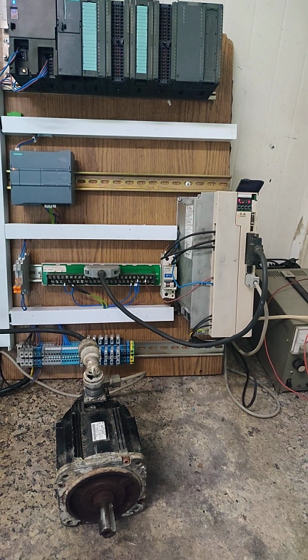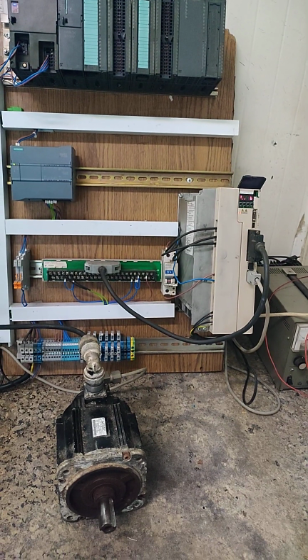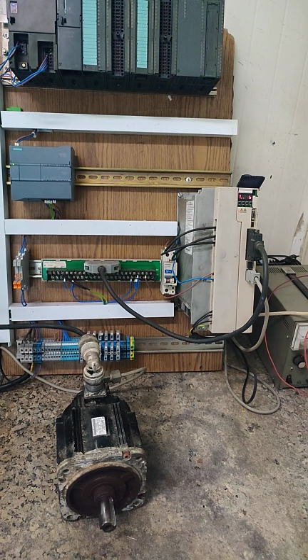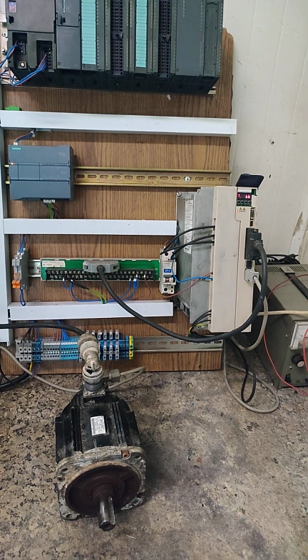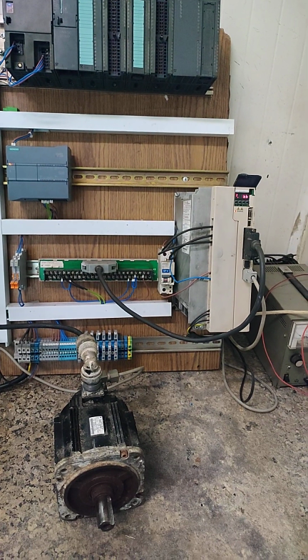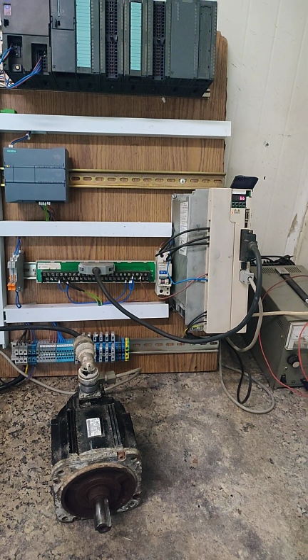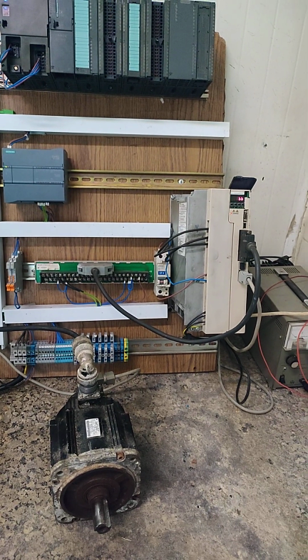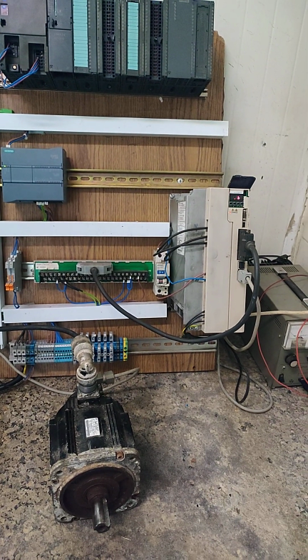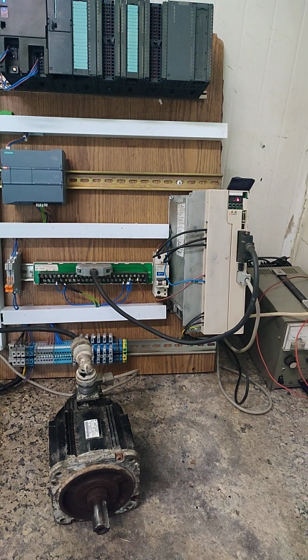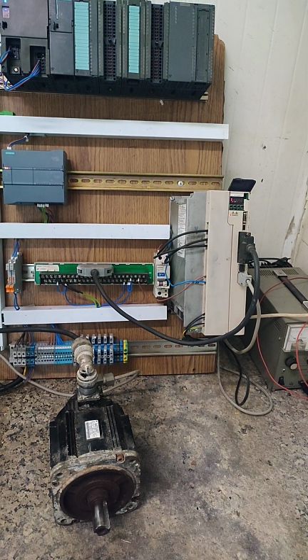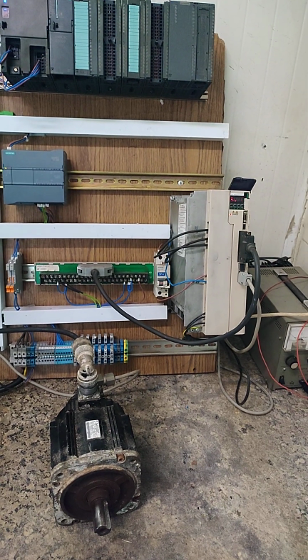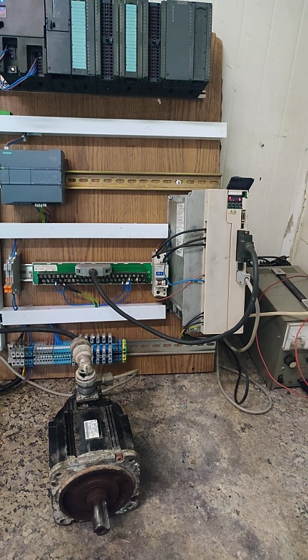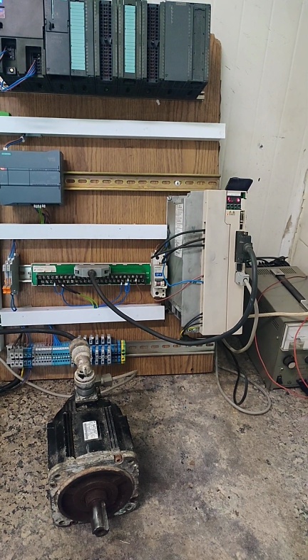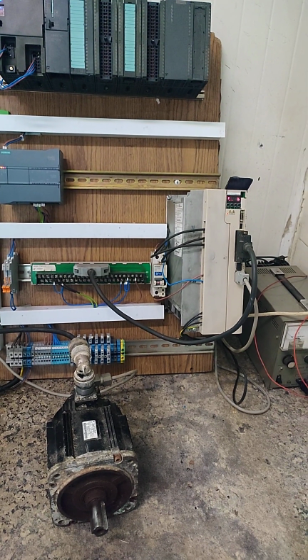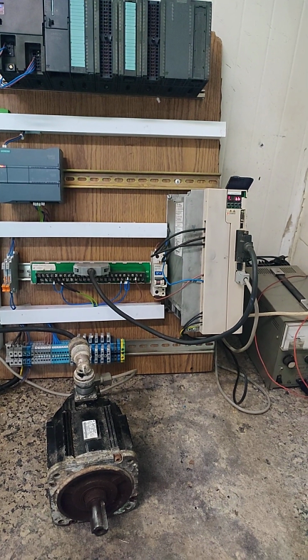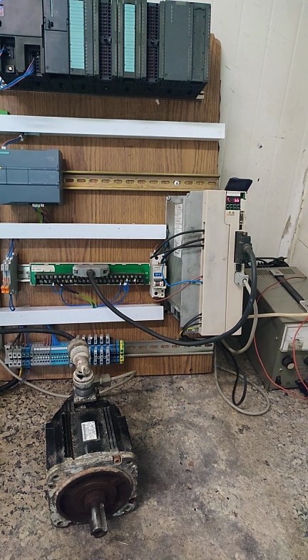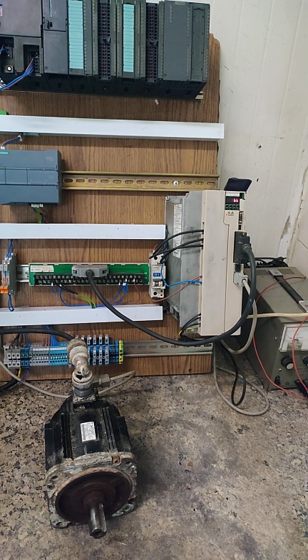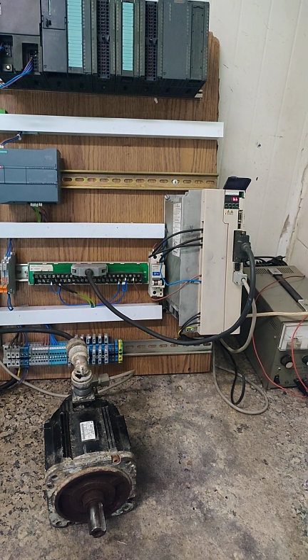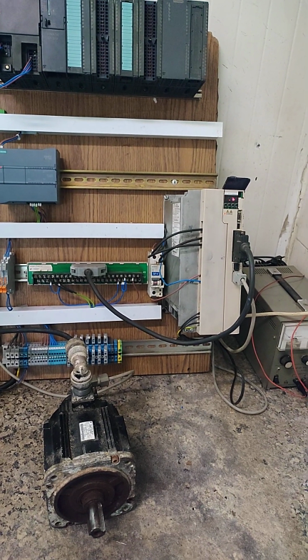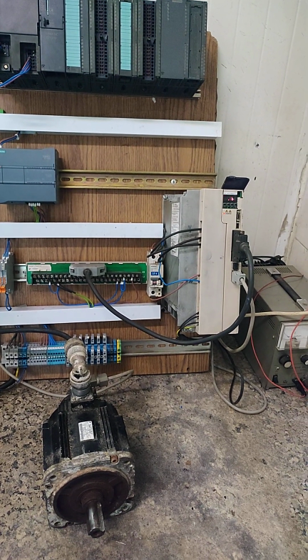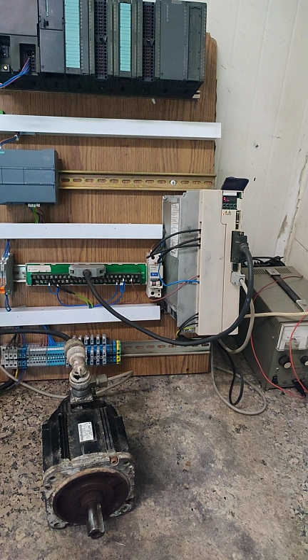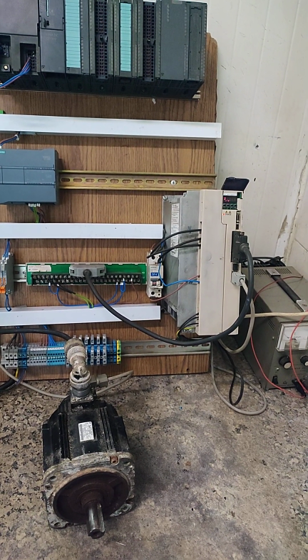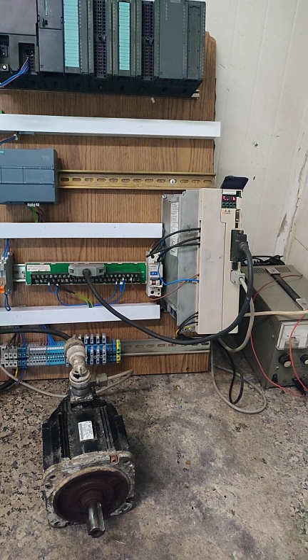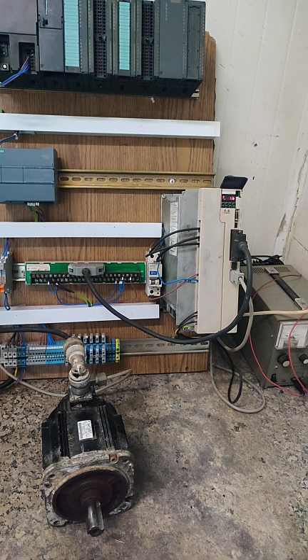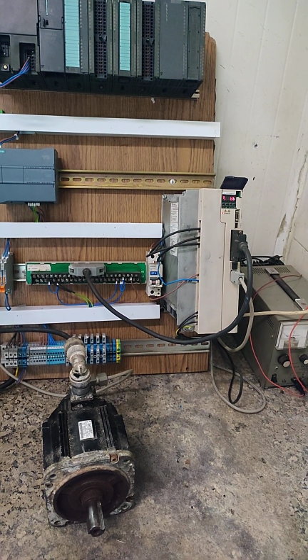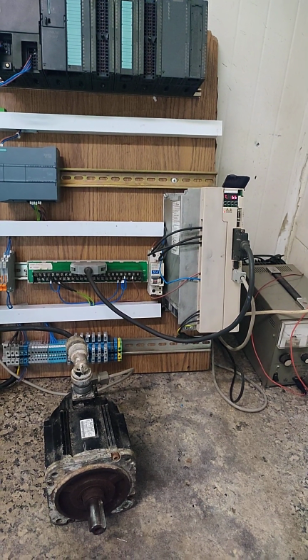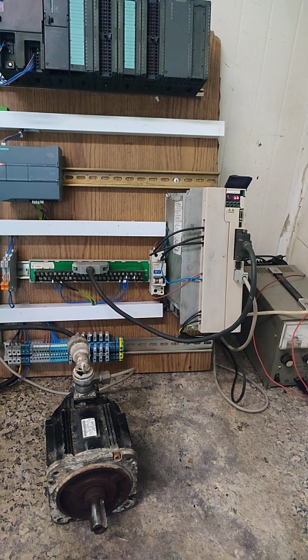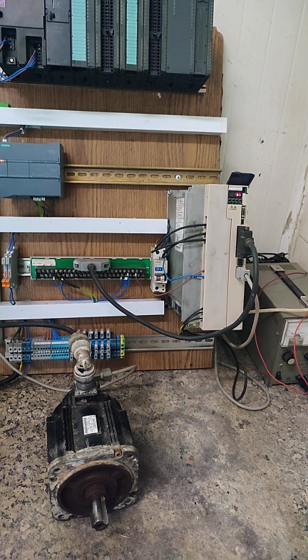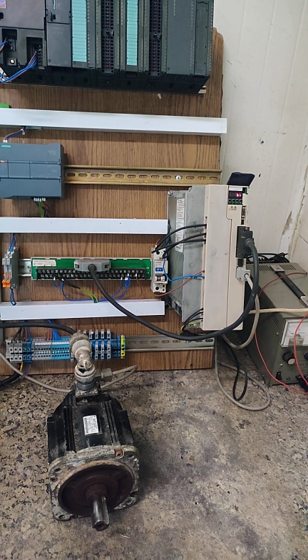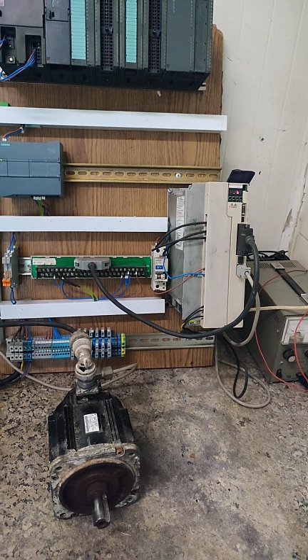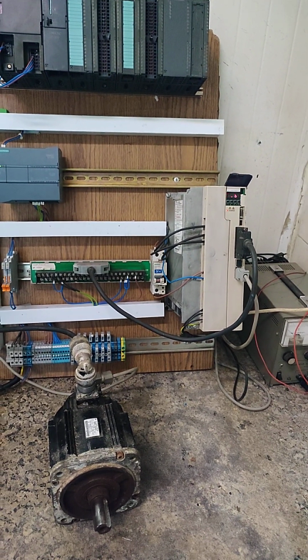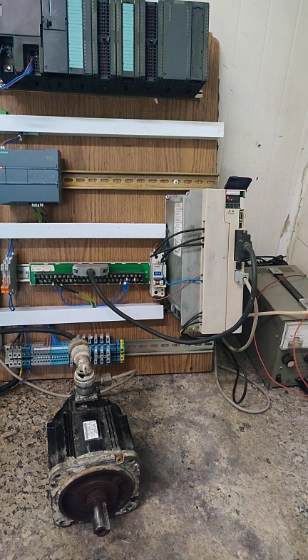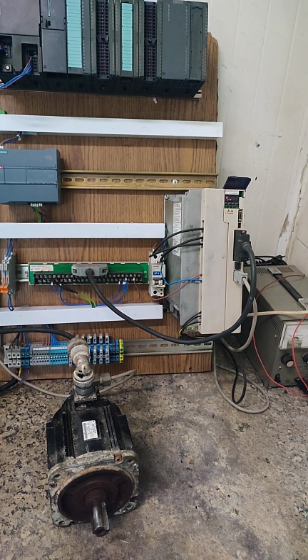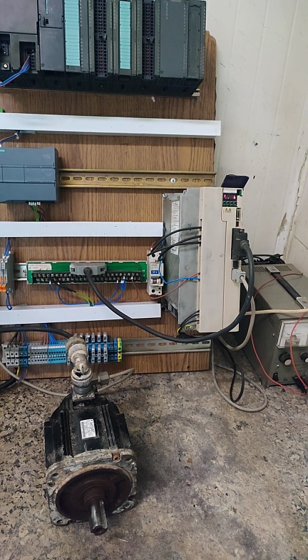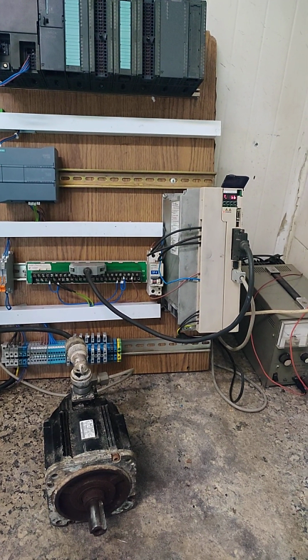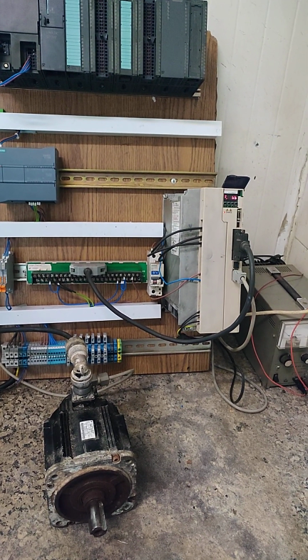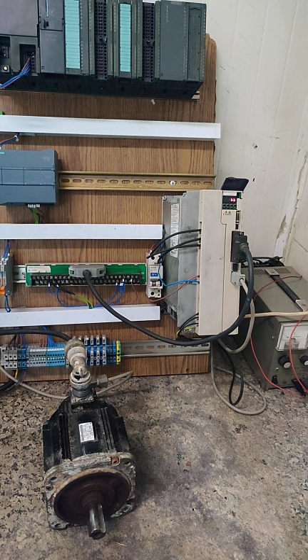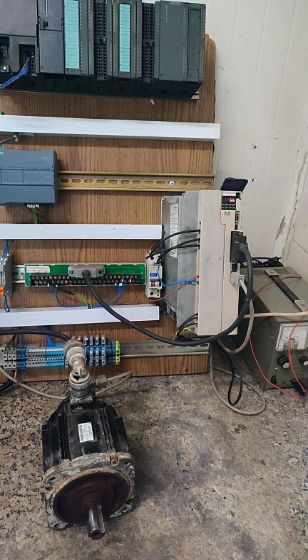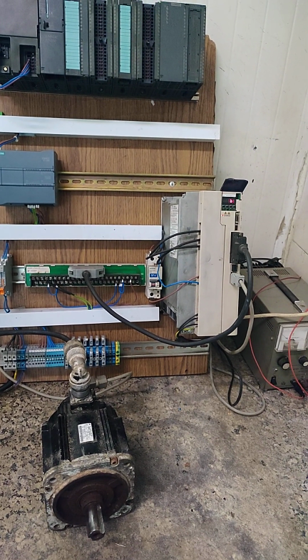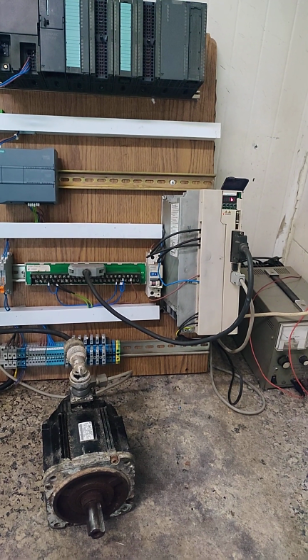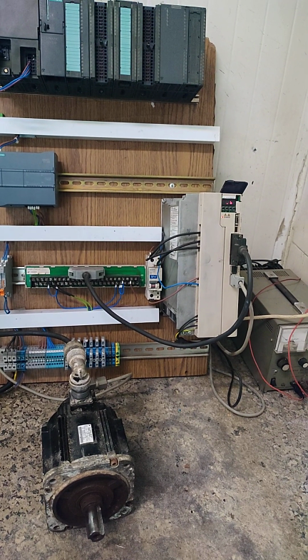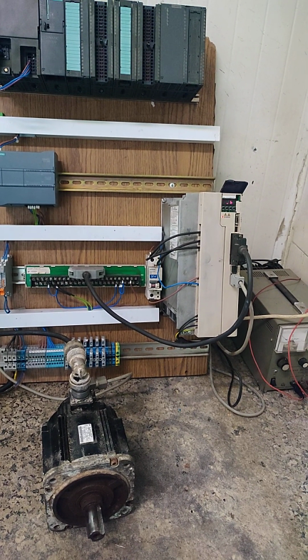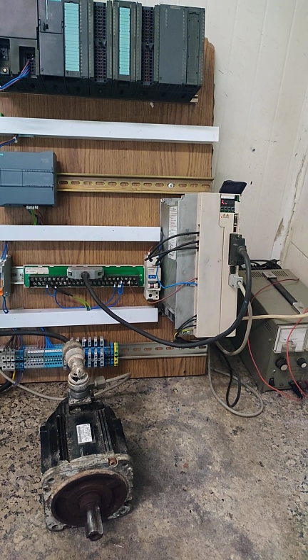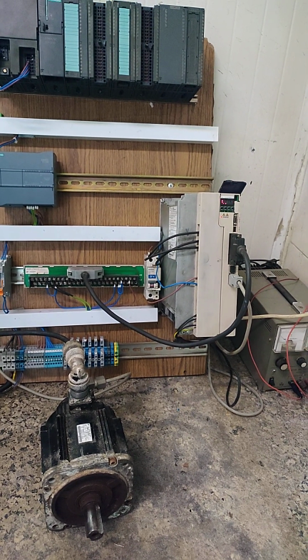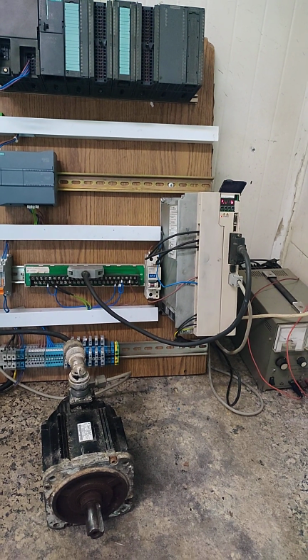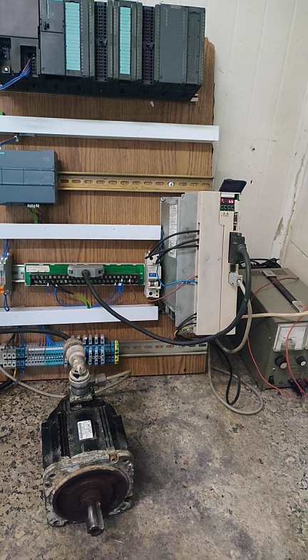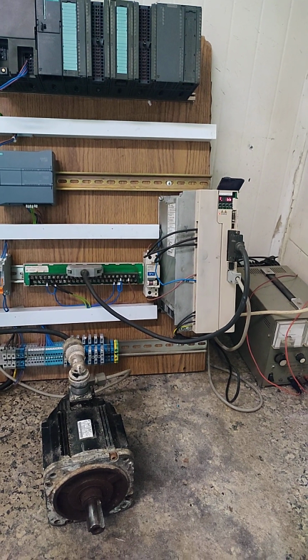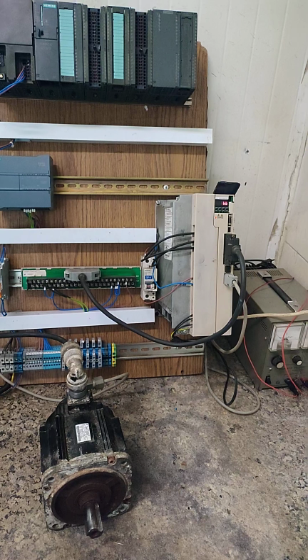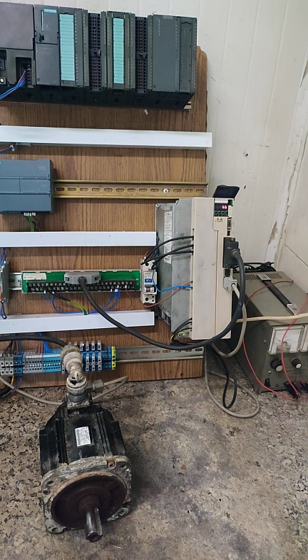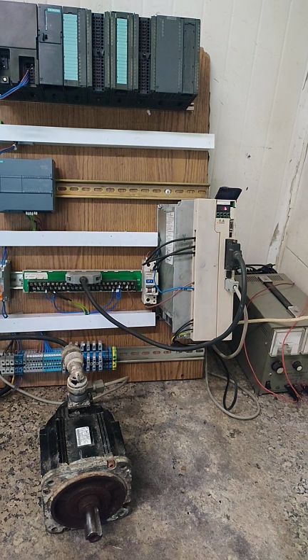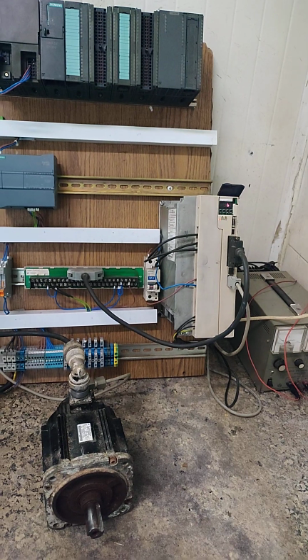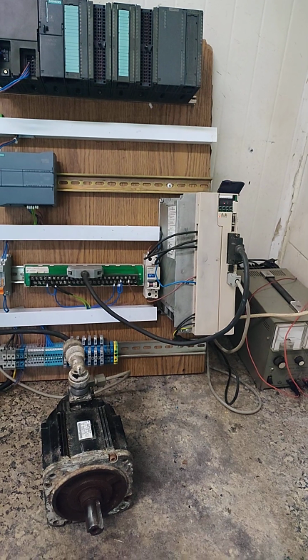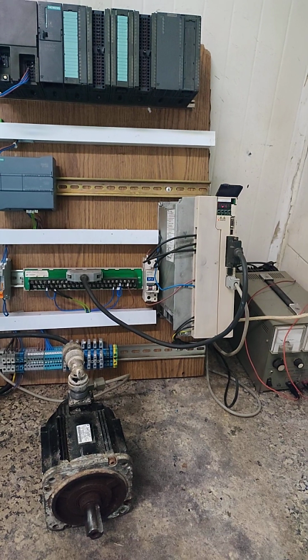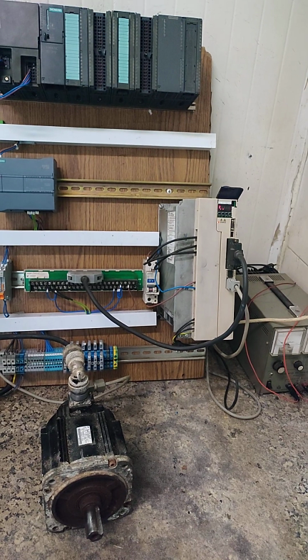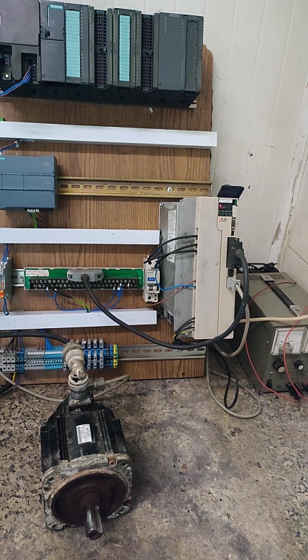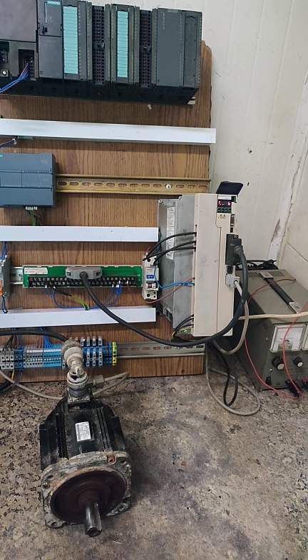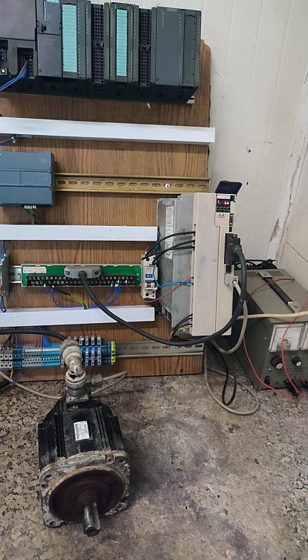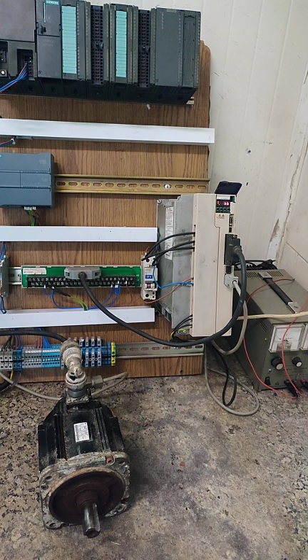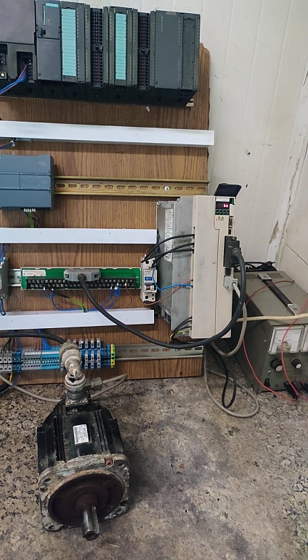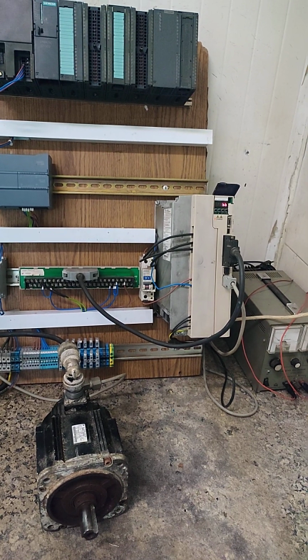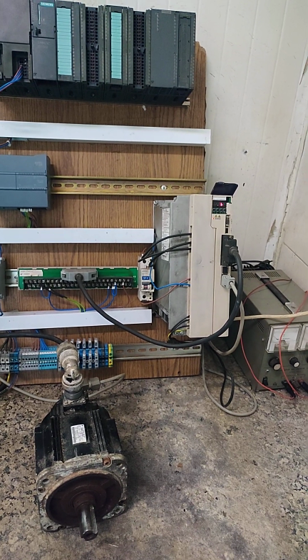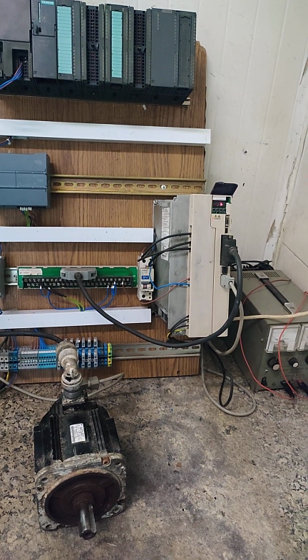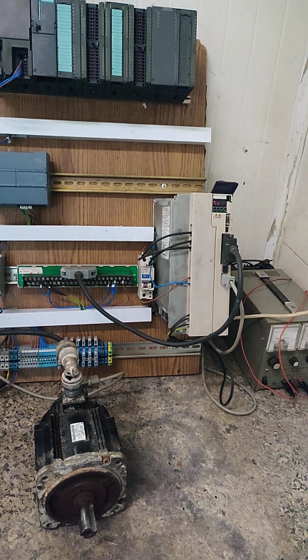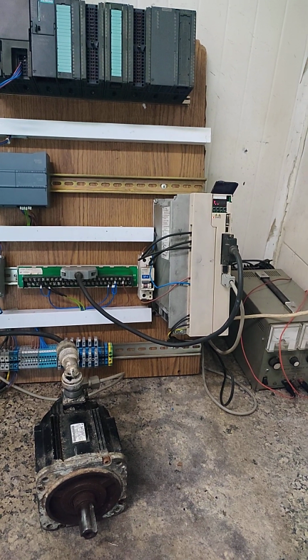Hello everyone, I have a Yaskawa servo drive and motor and I want to jog the motor. To do this, follow these steps.